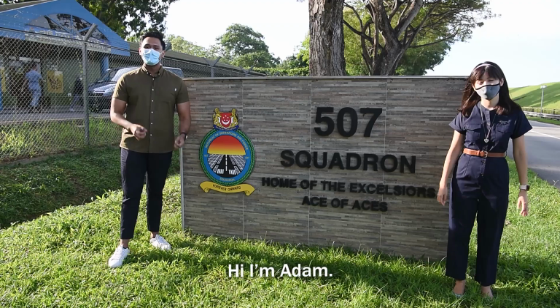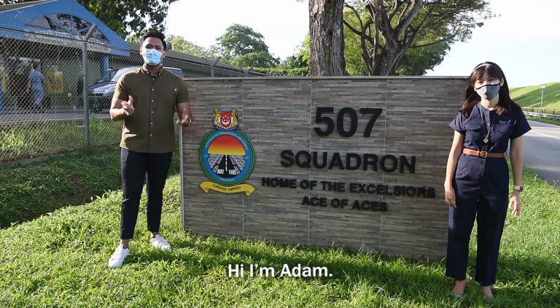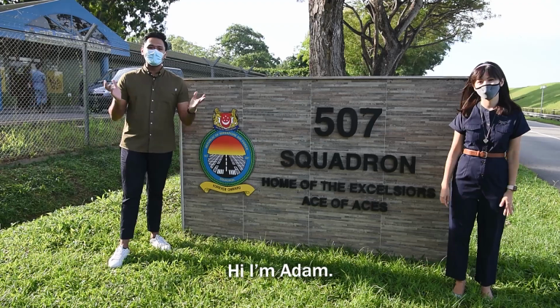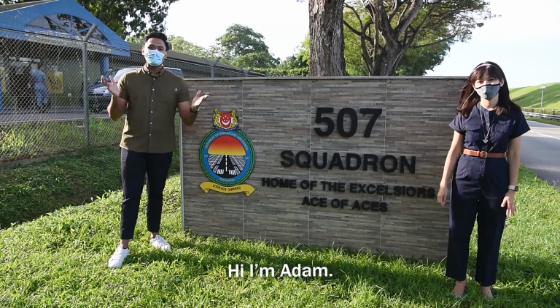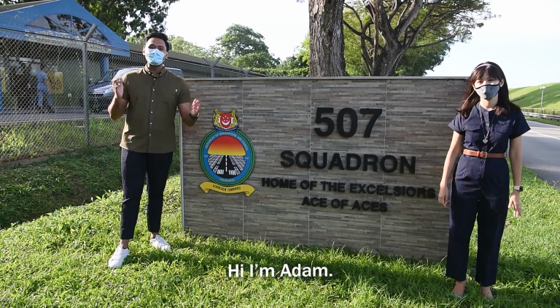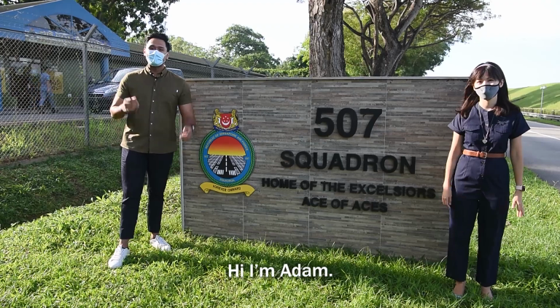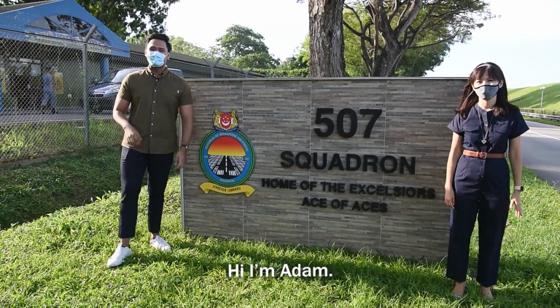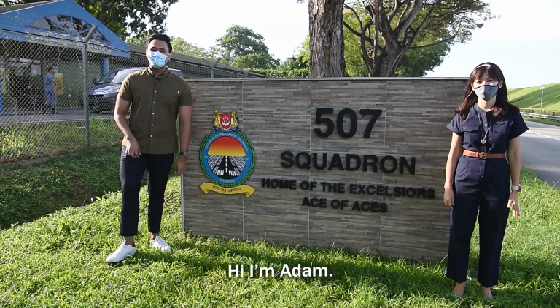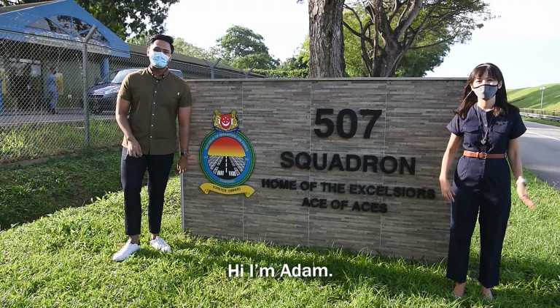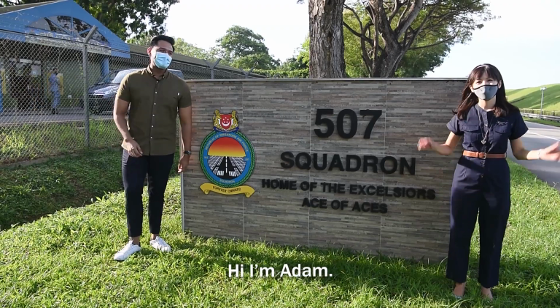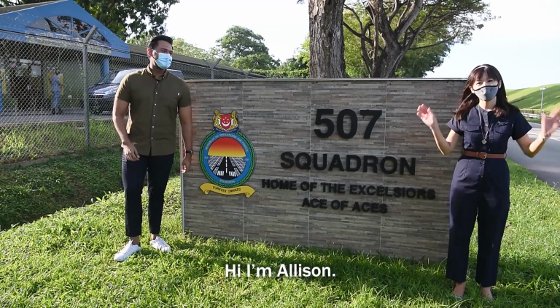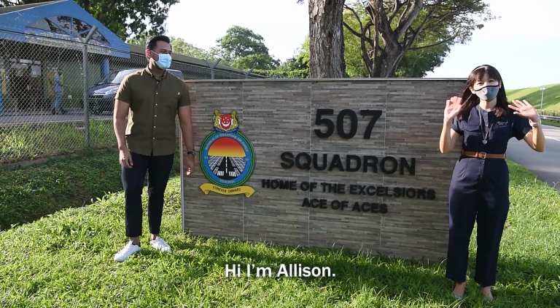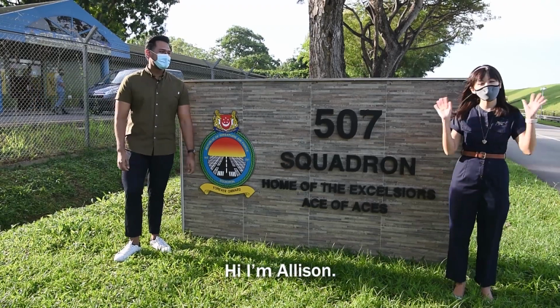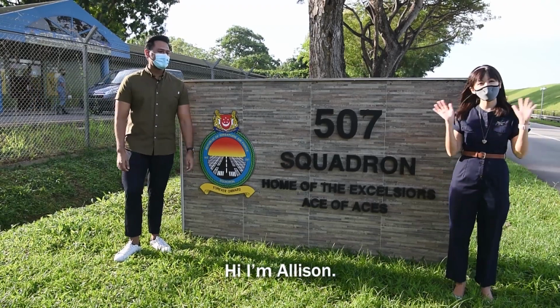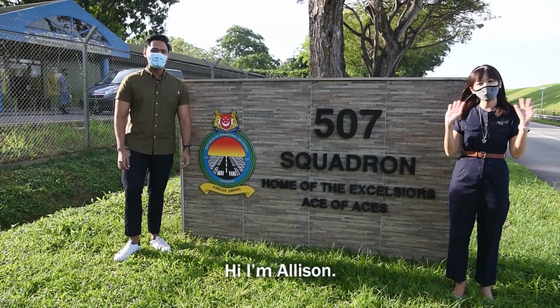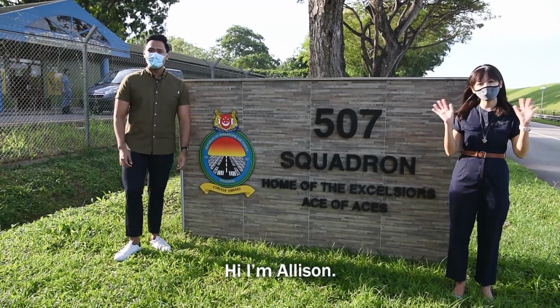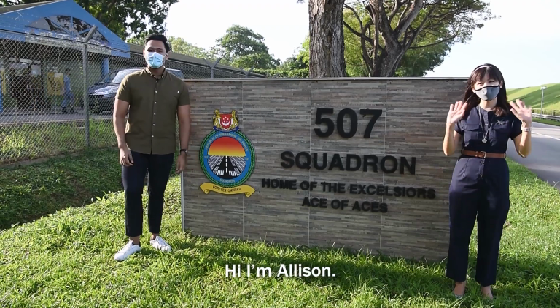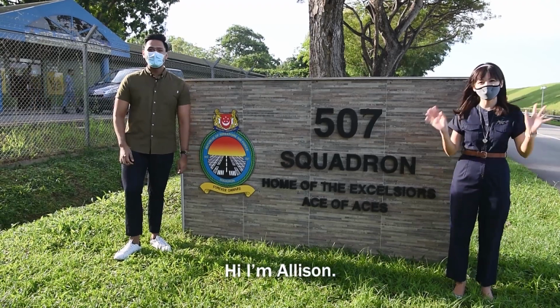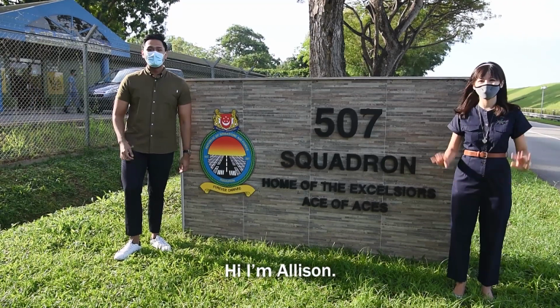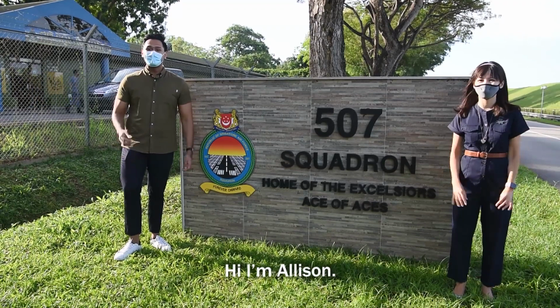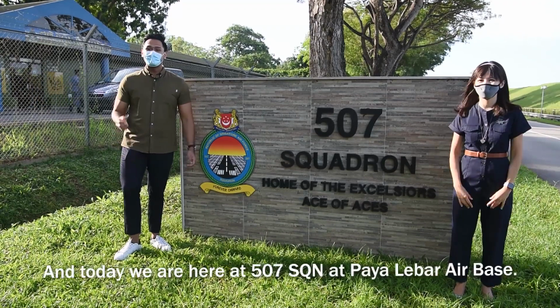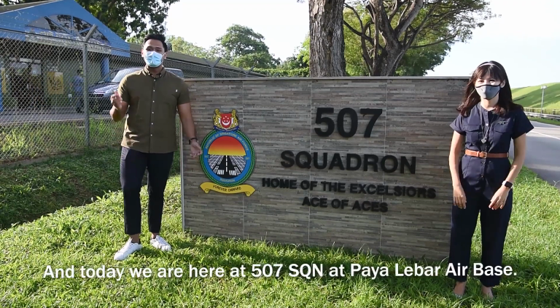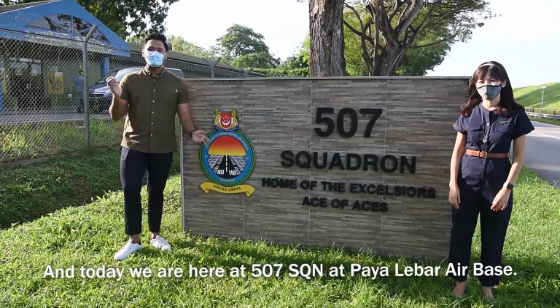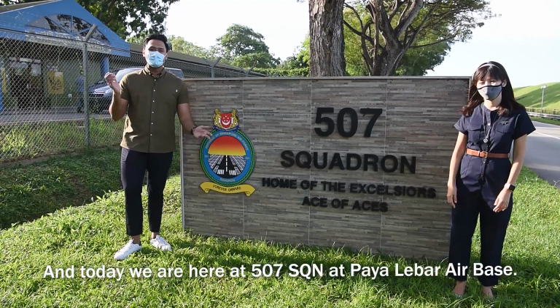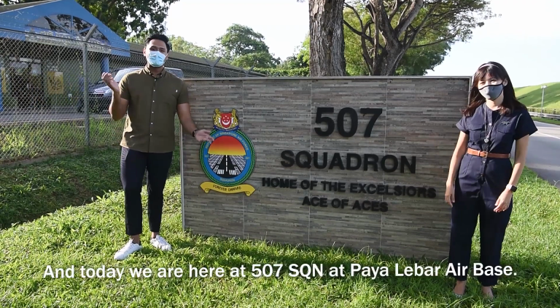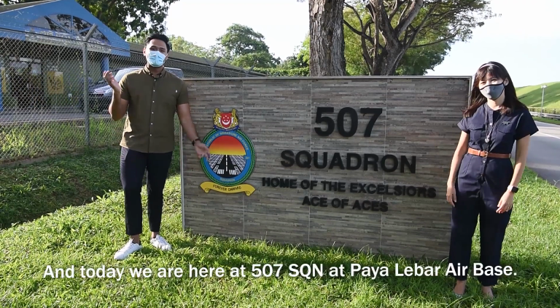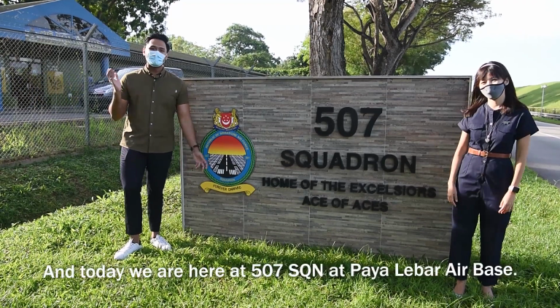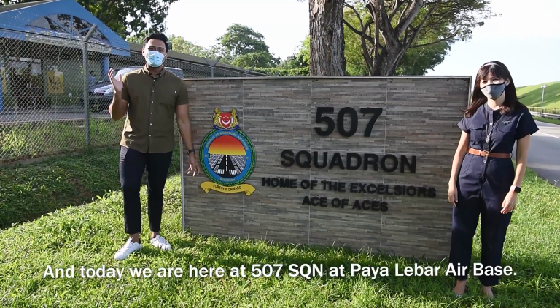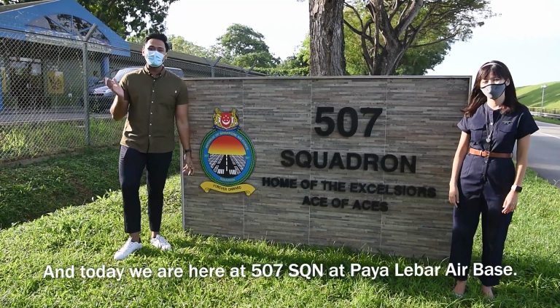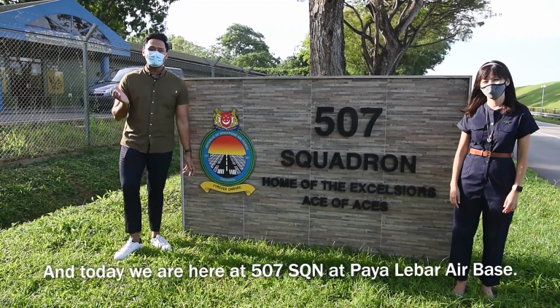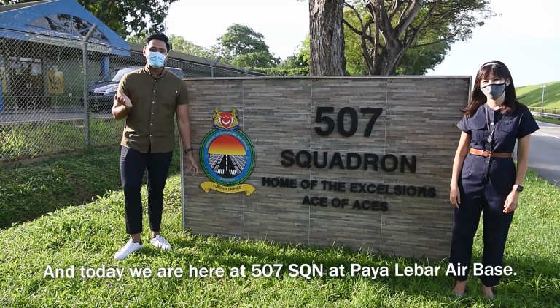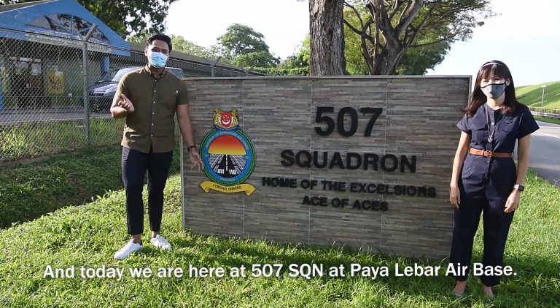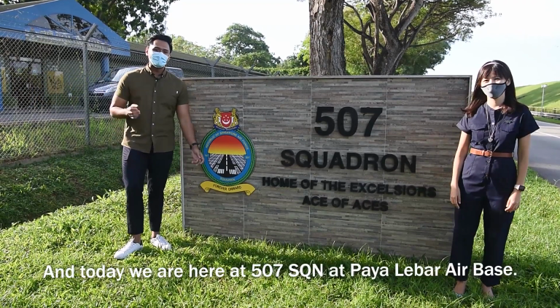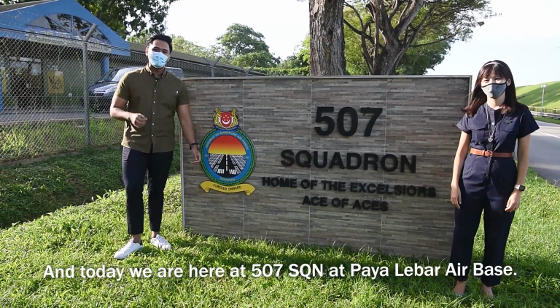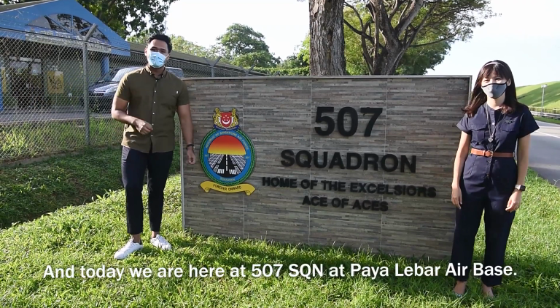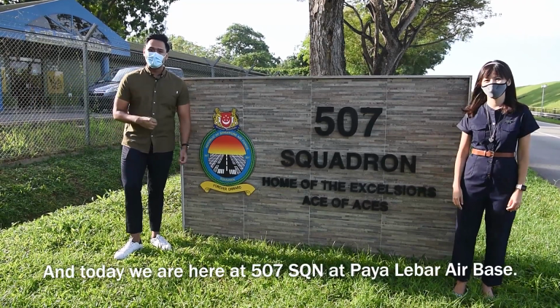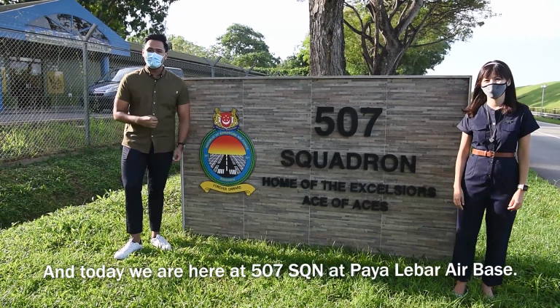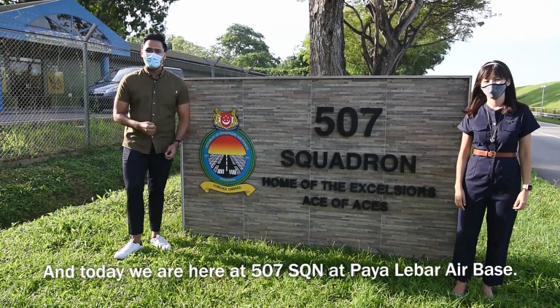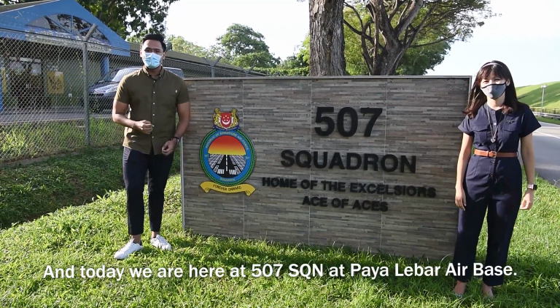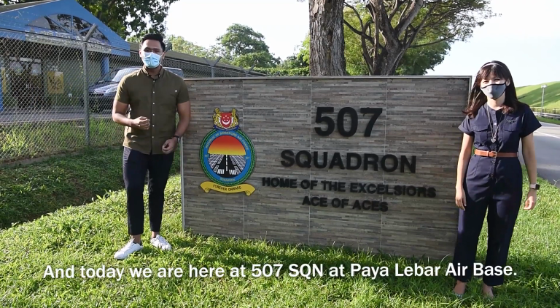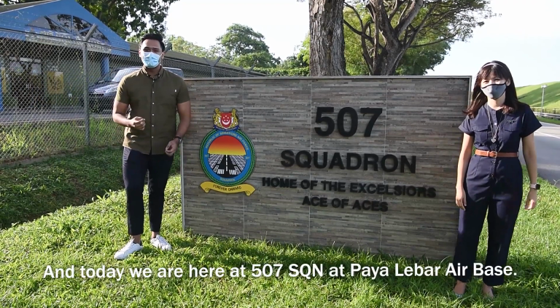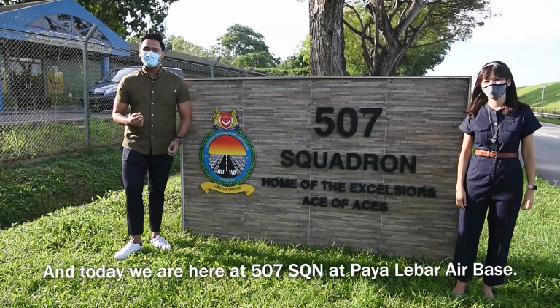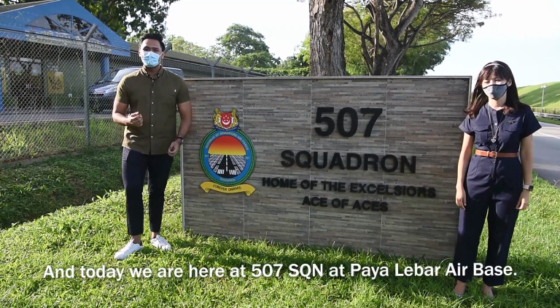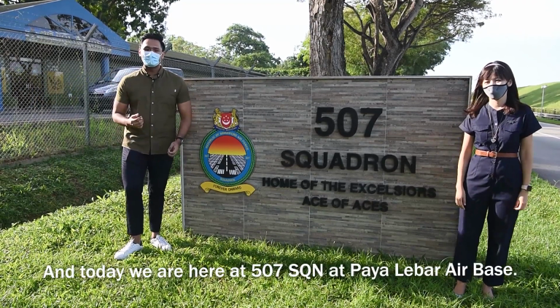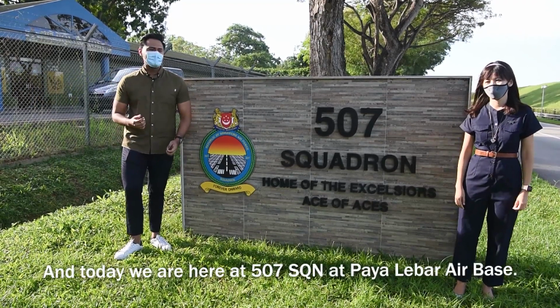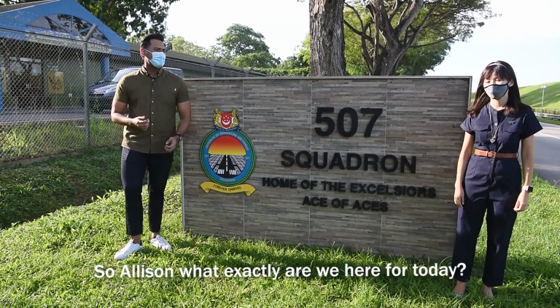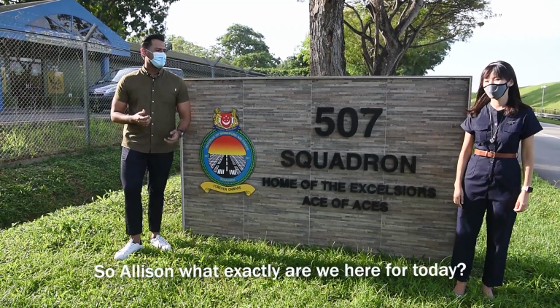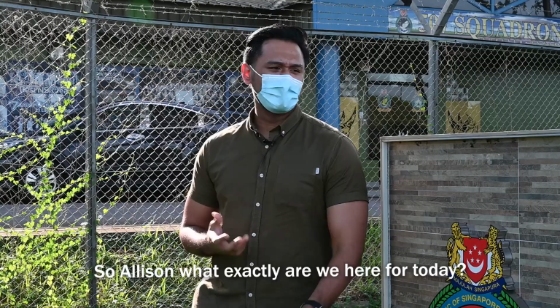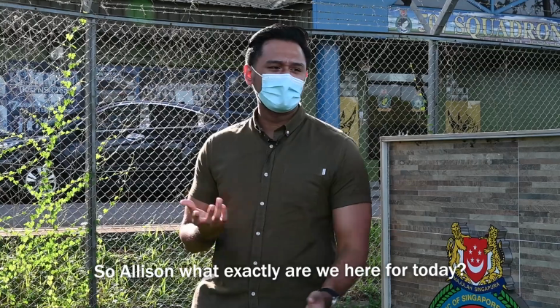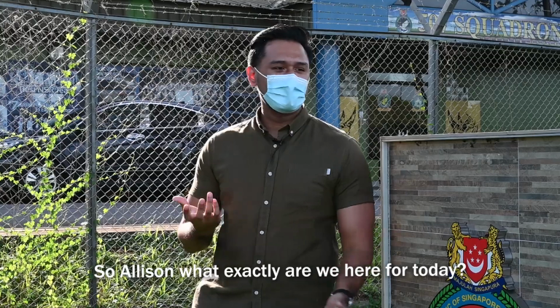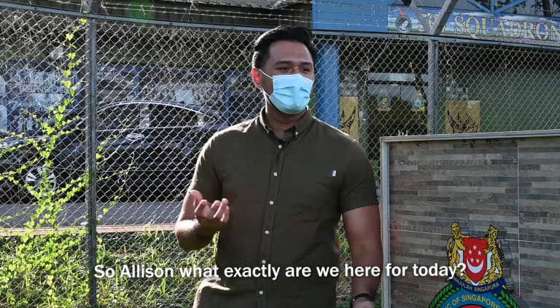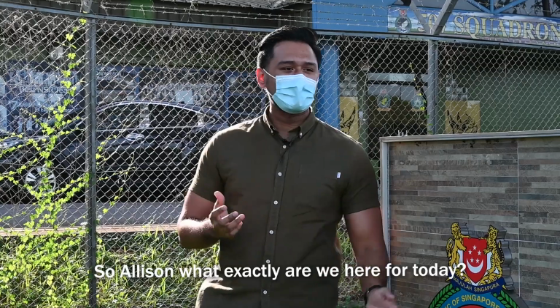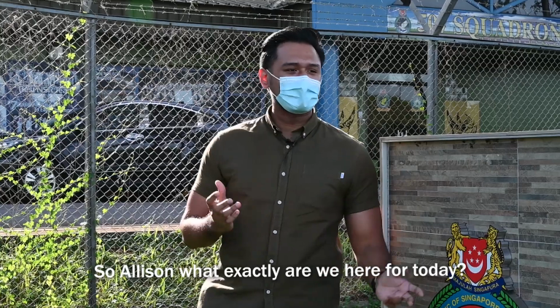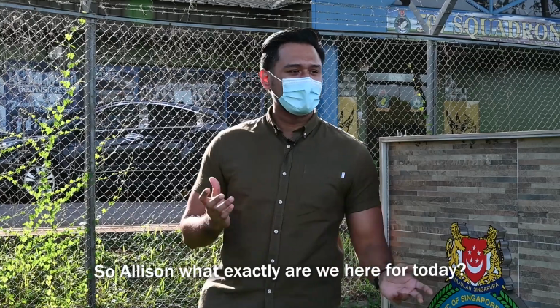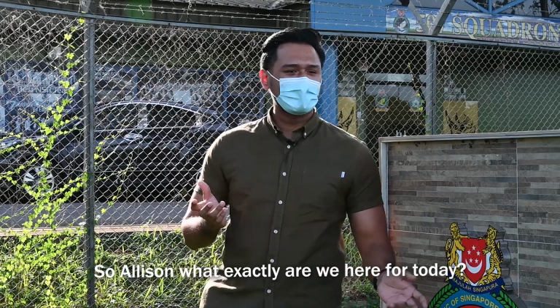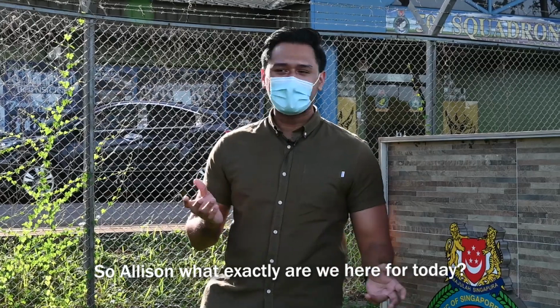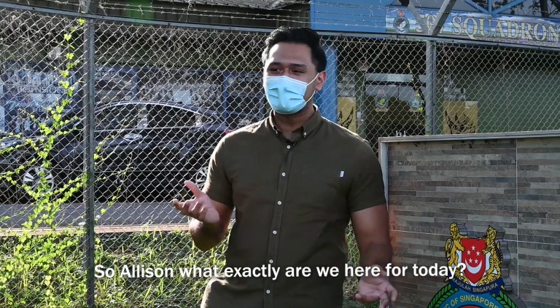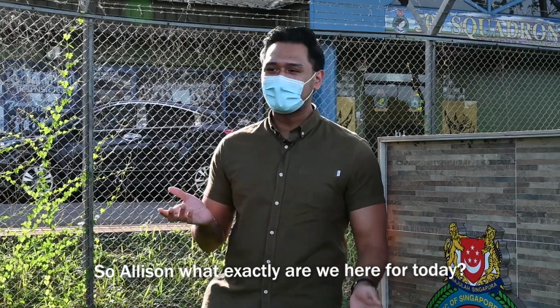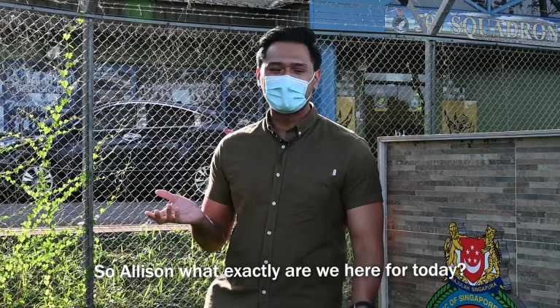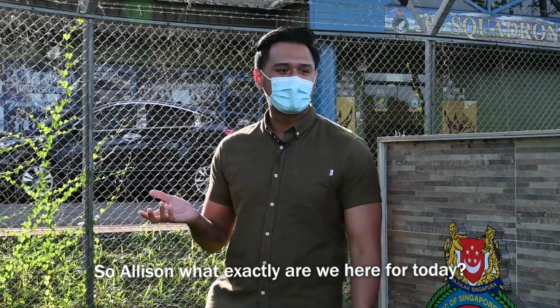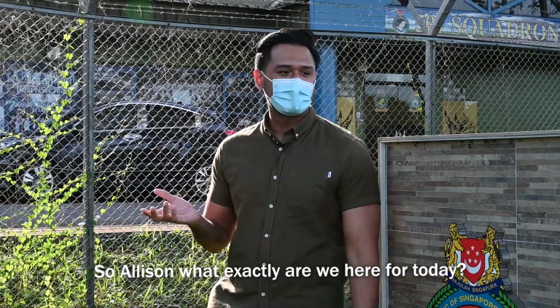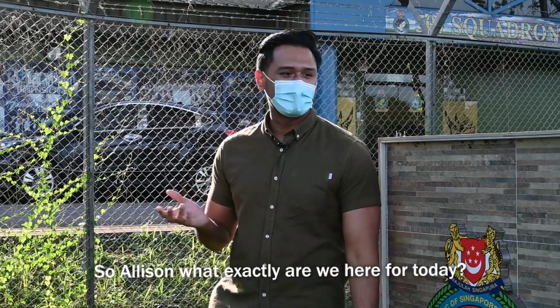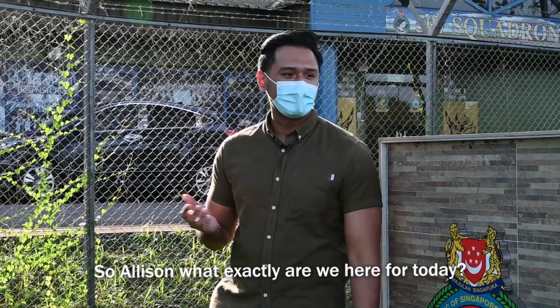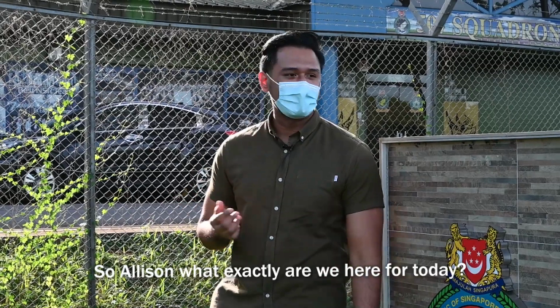Hi, I'm Adam. Hi, I'm Alison. And today we are here at 507 Squadron in Pileba Air Base. So Alison, what exactly are we here for today?